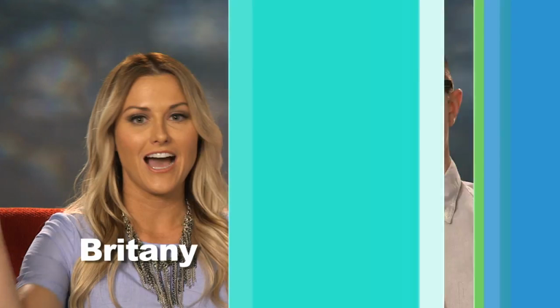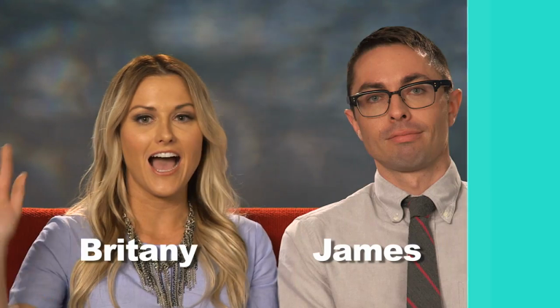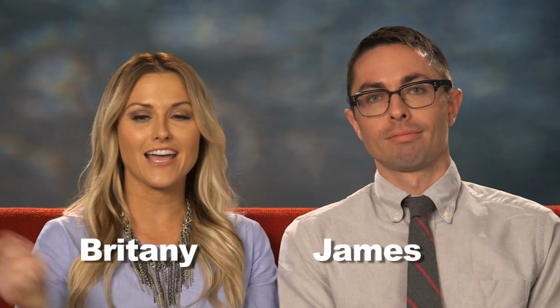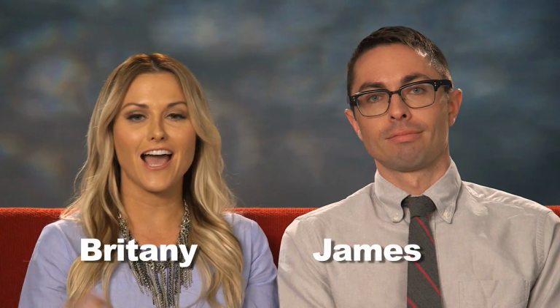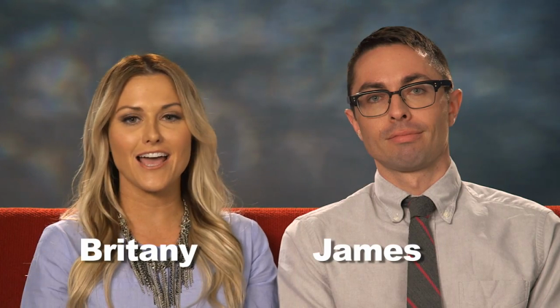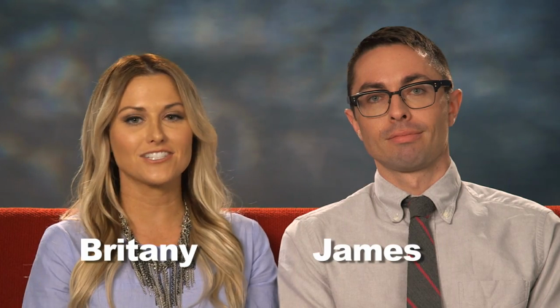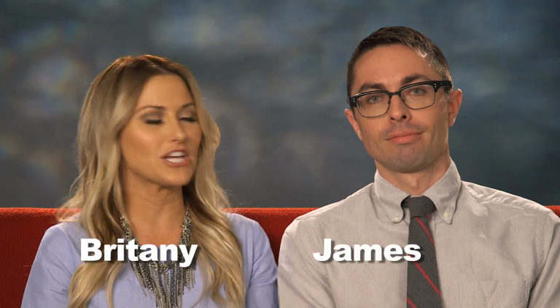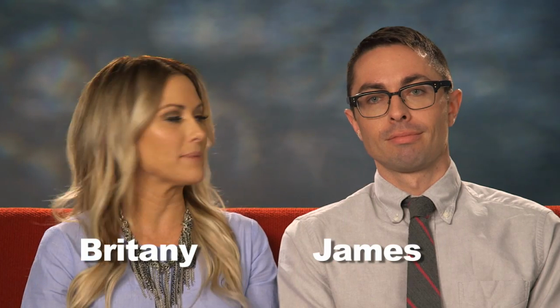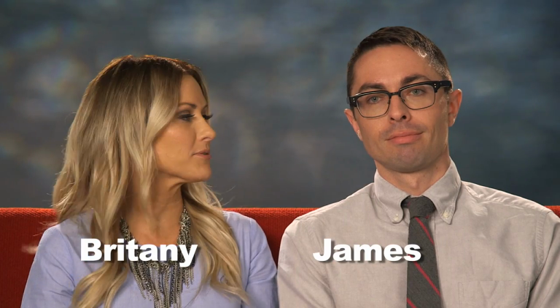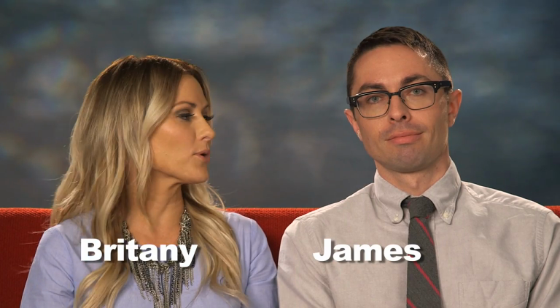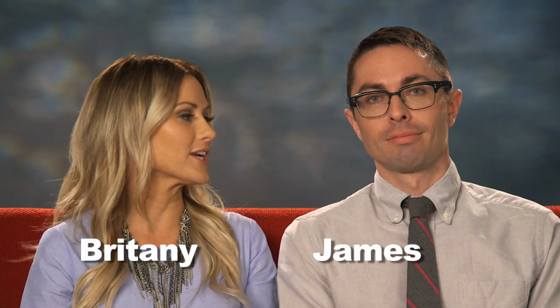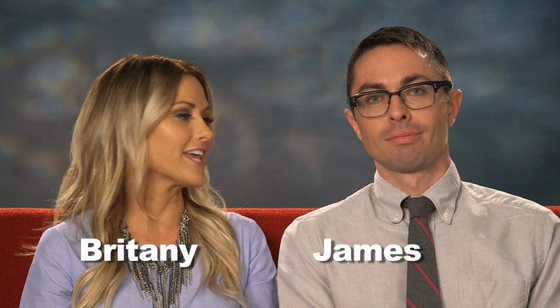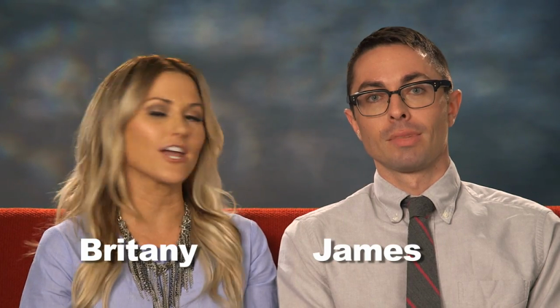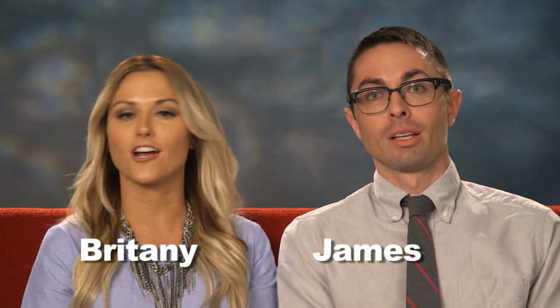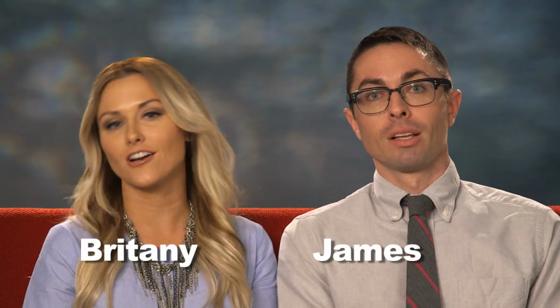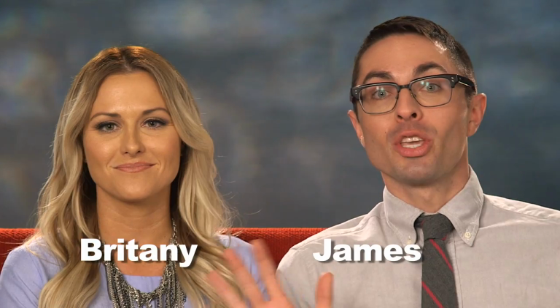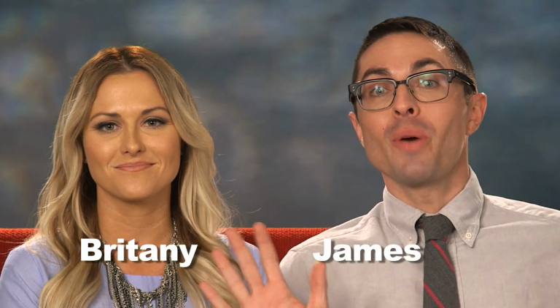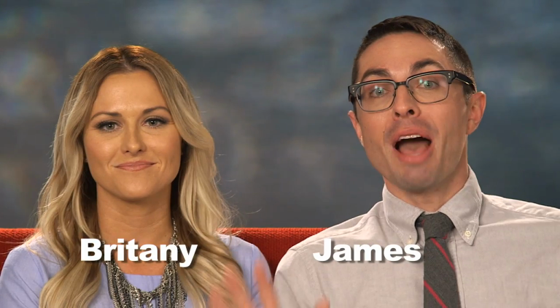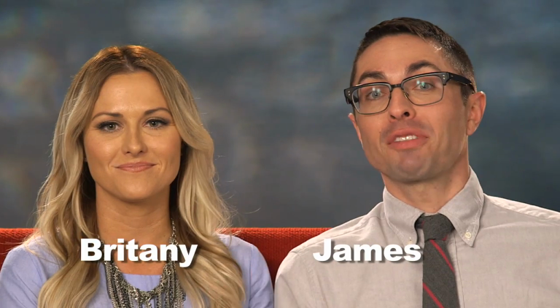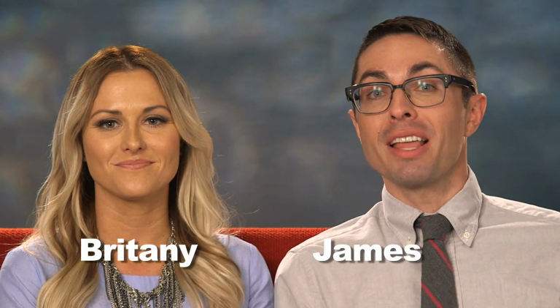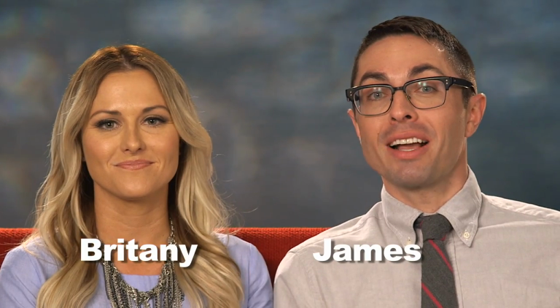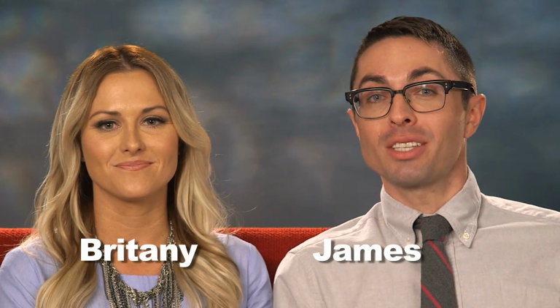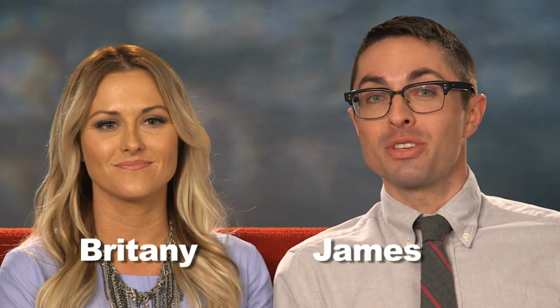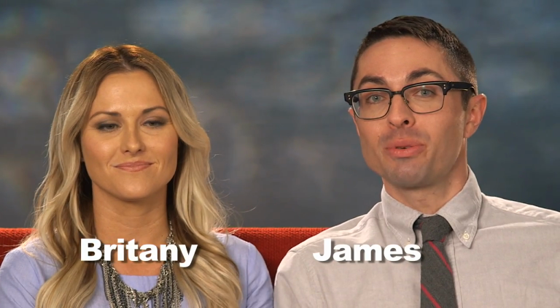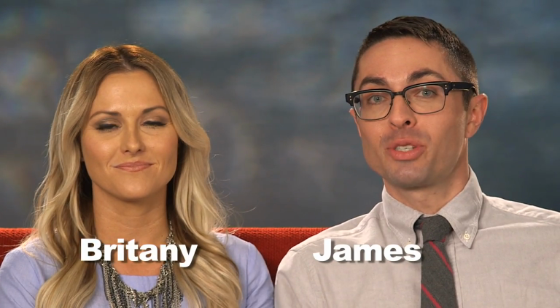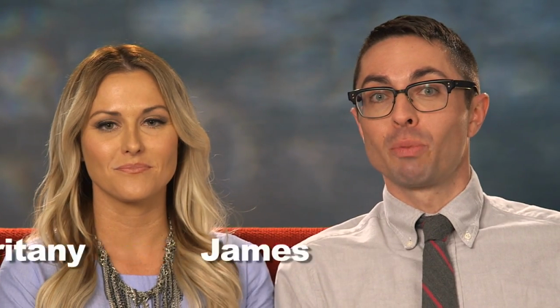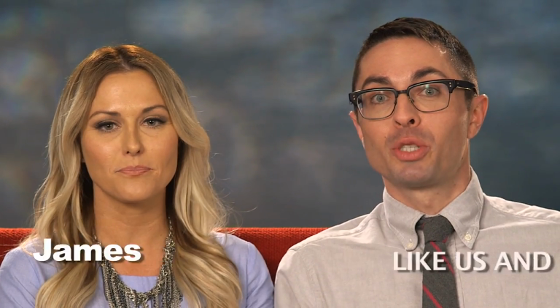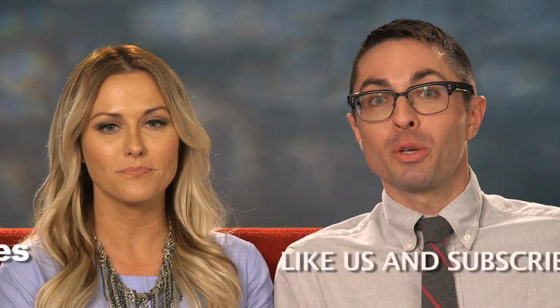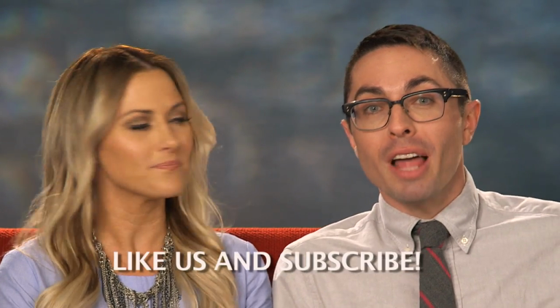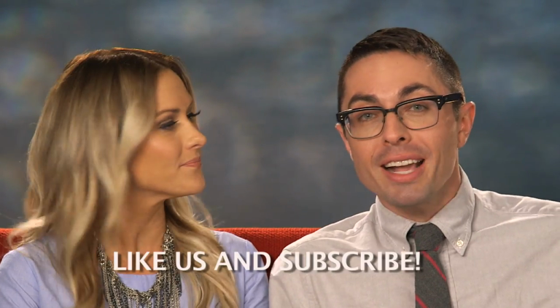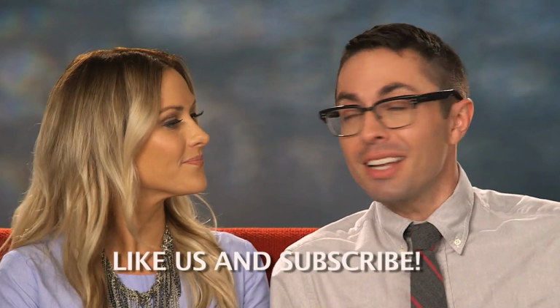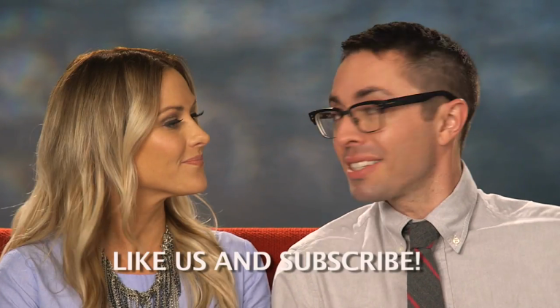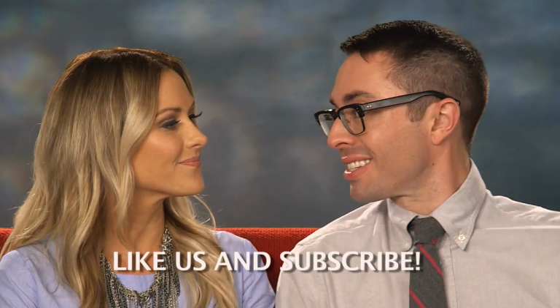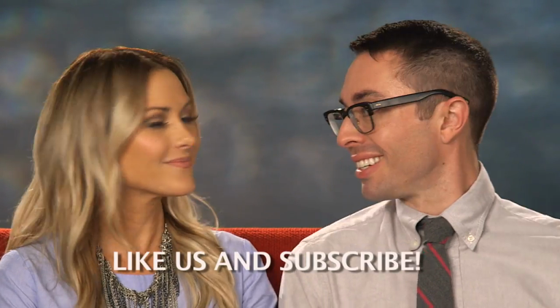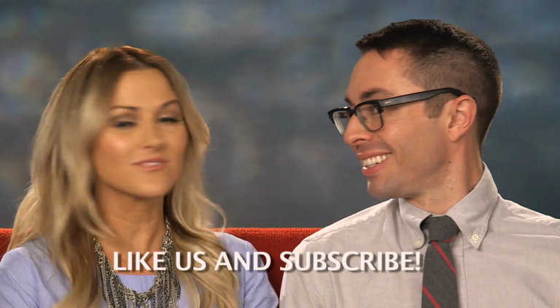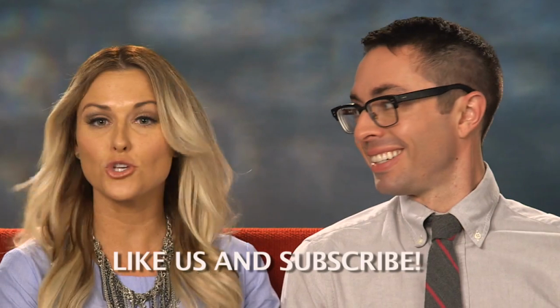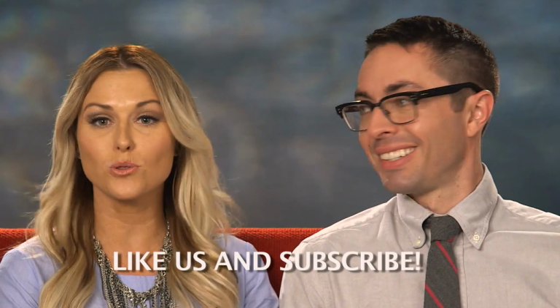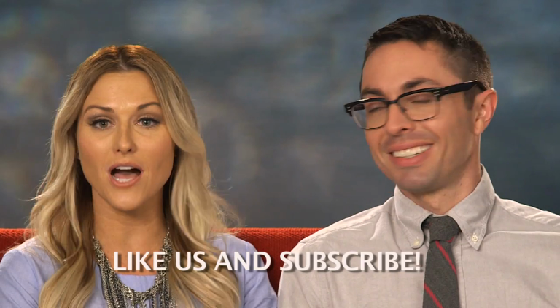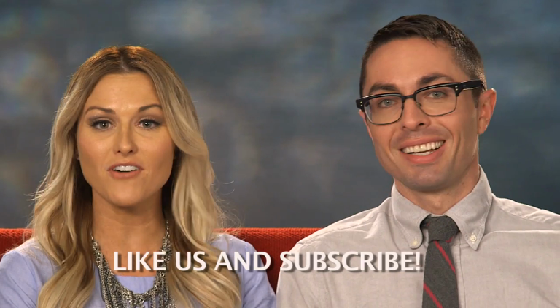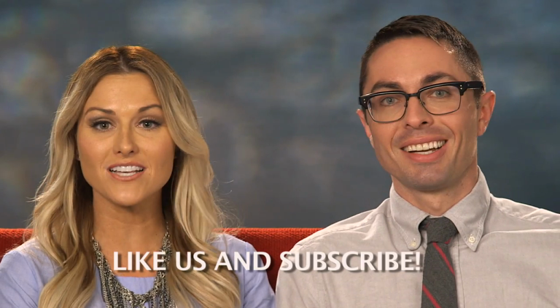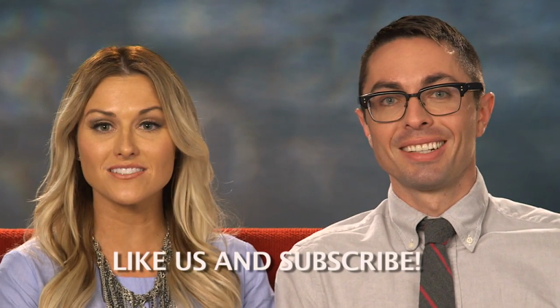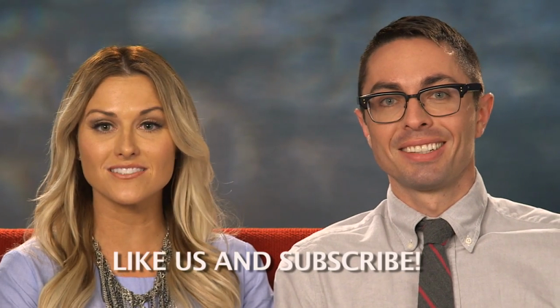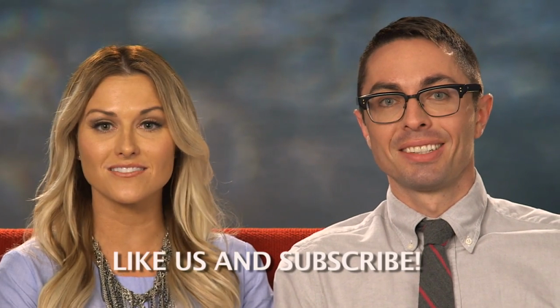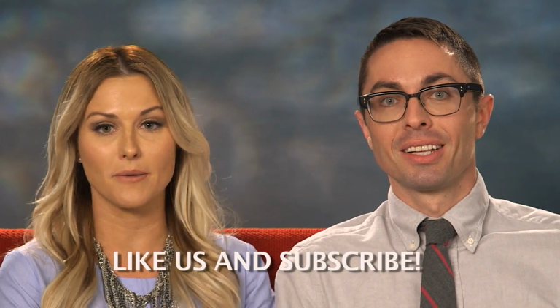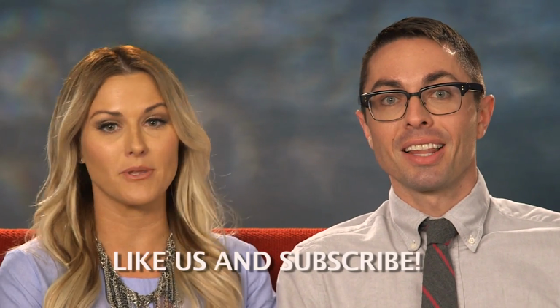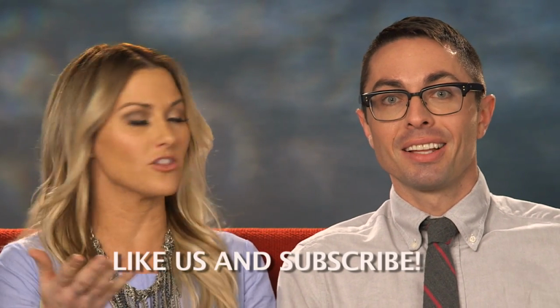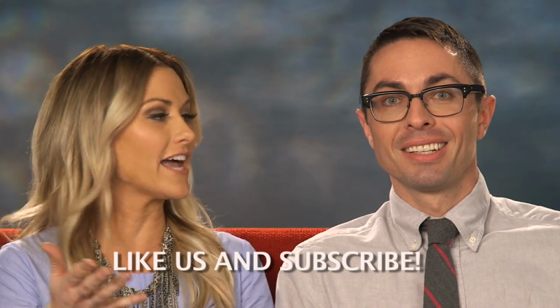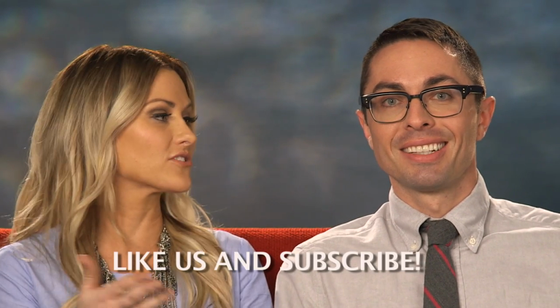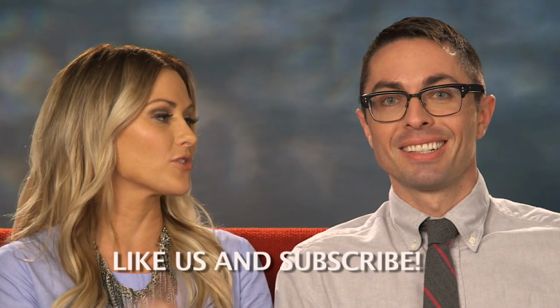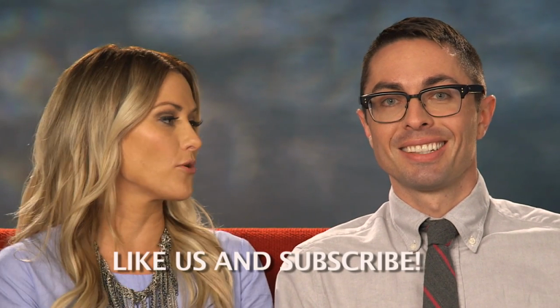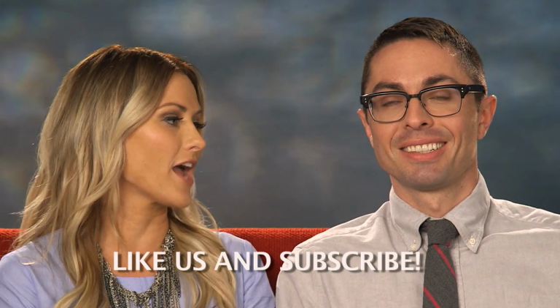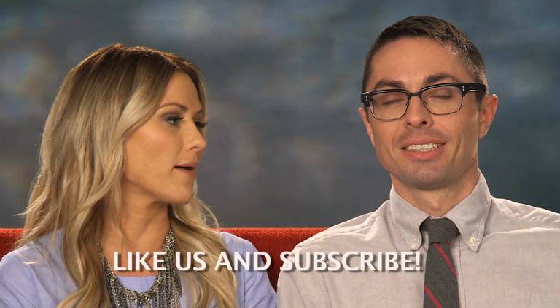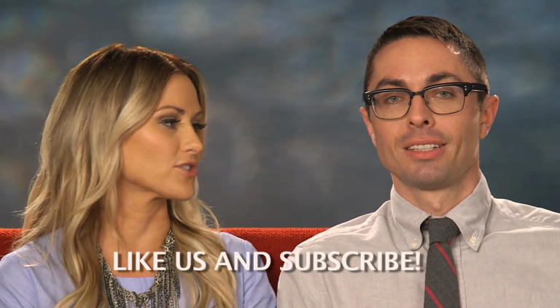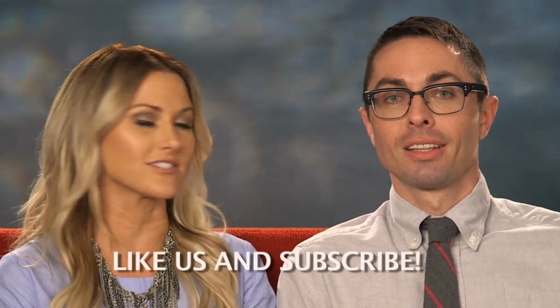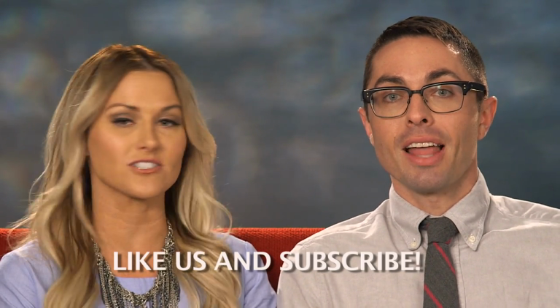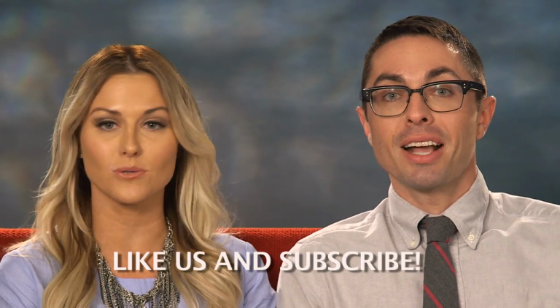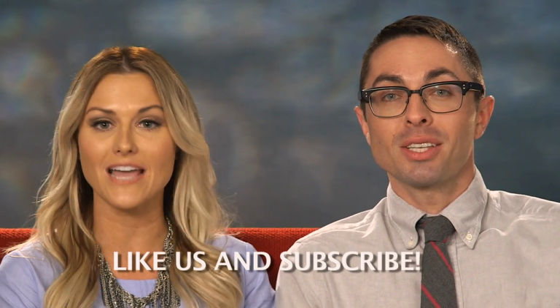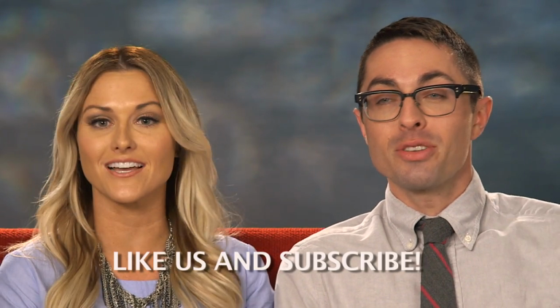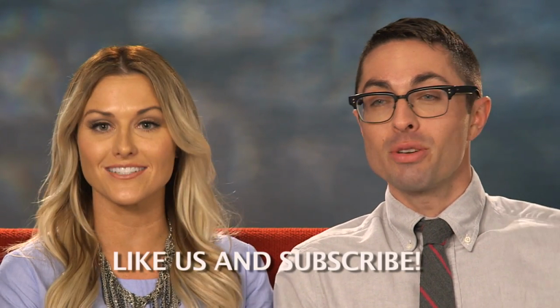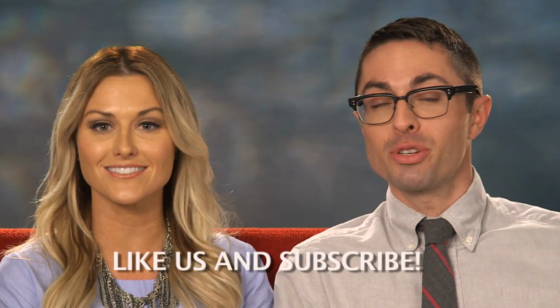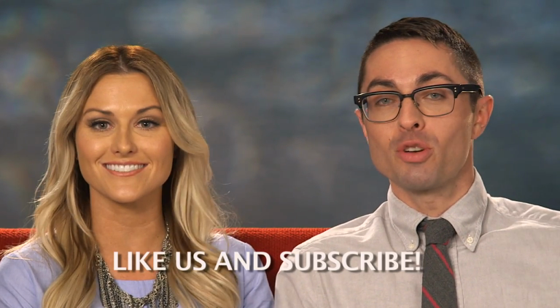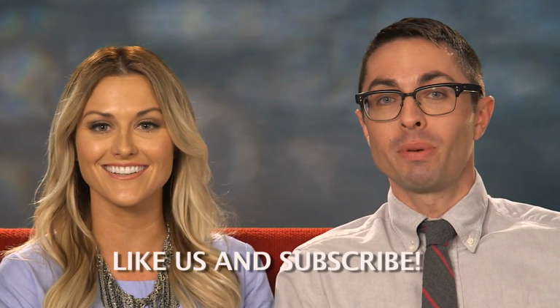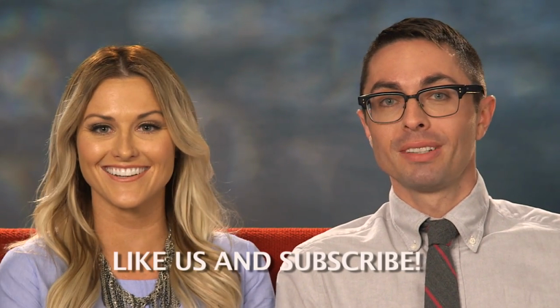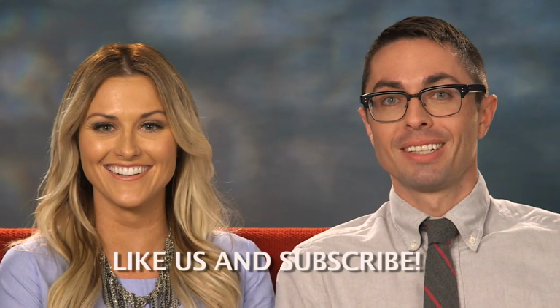Hi guys, James and Brittany here. You have to like us on YouTube. Do you like us? Do you love us? Likes are the only option — like us on YouTube!